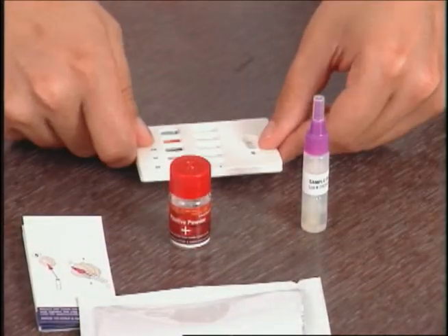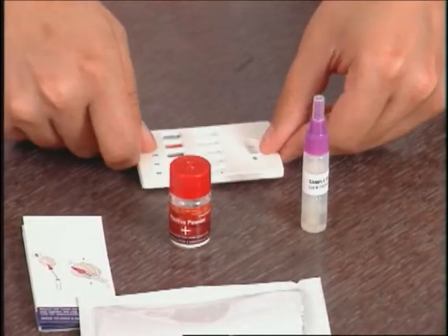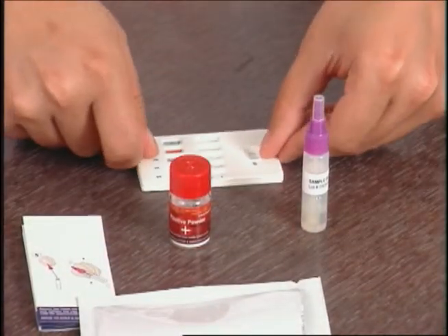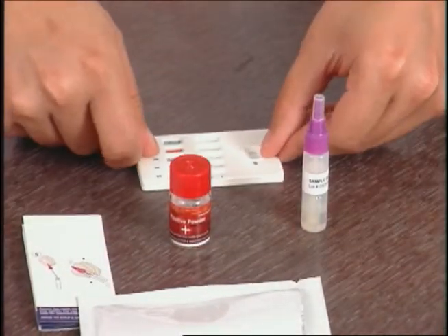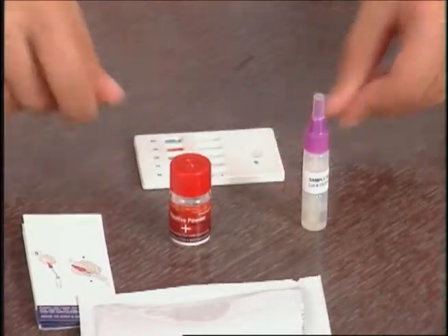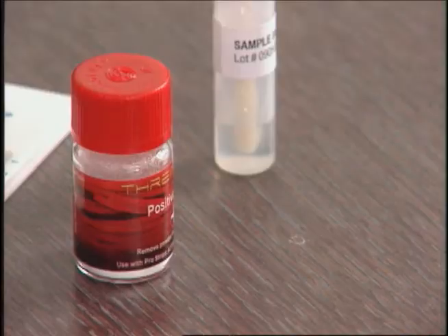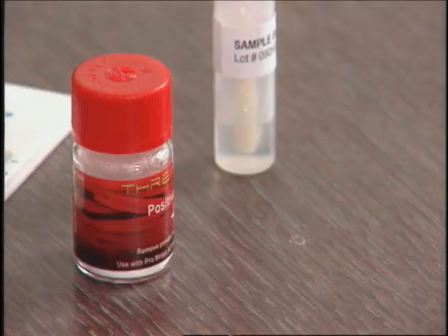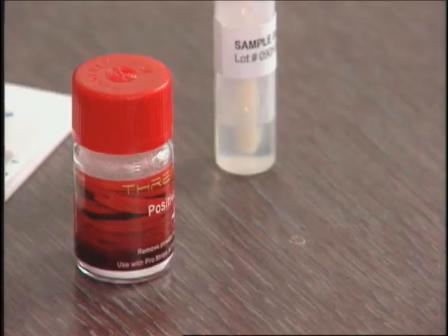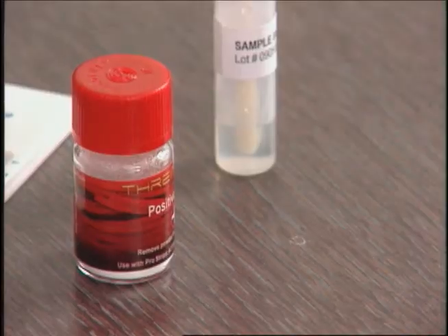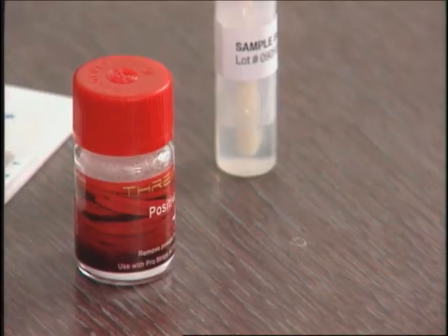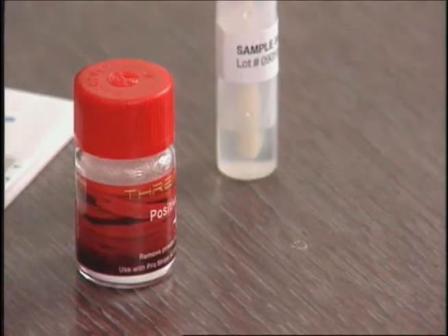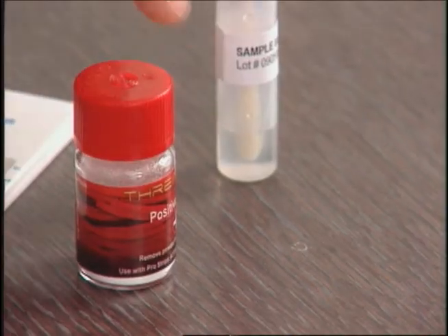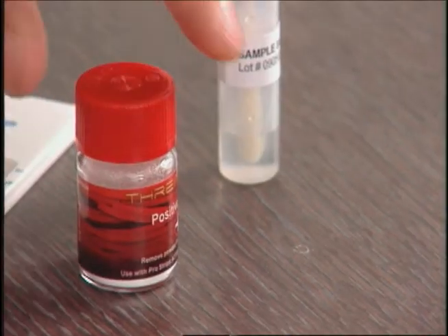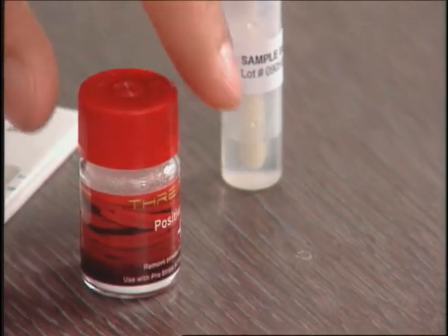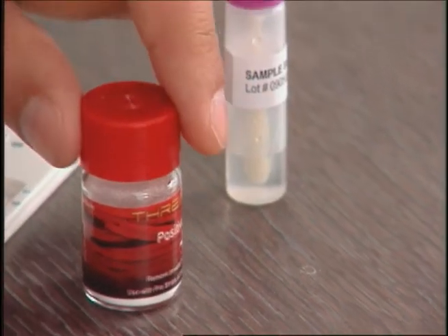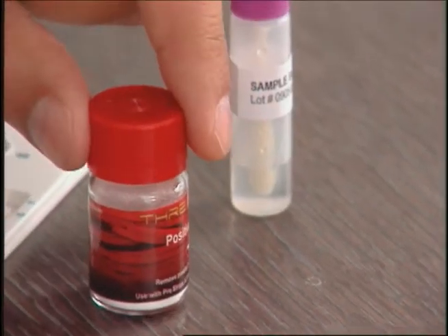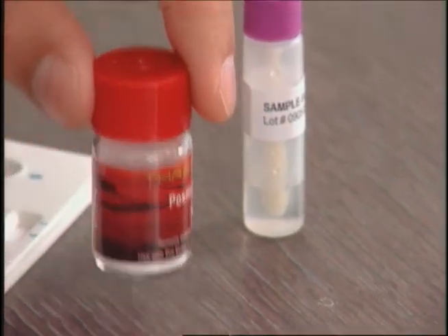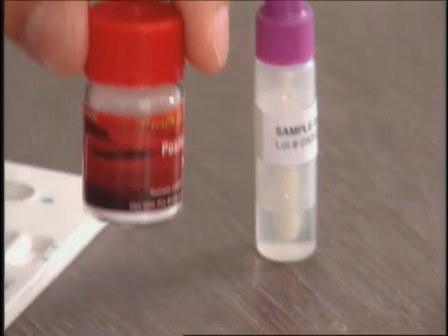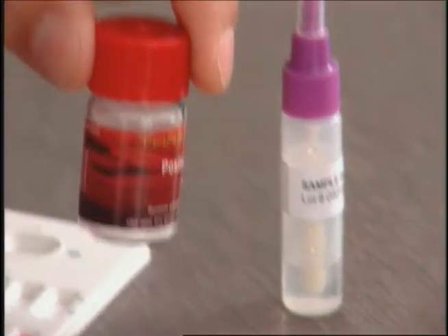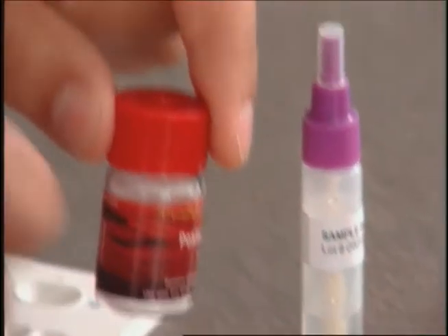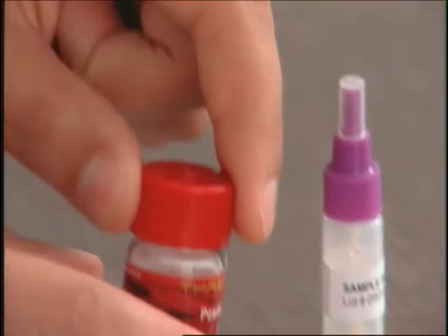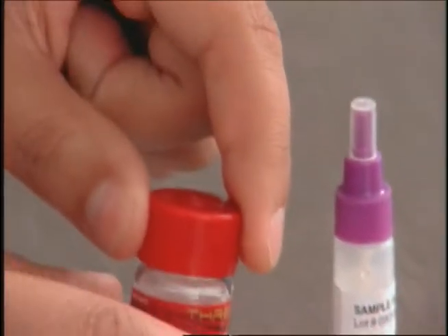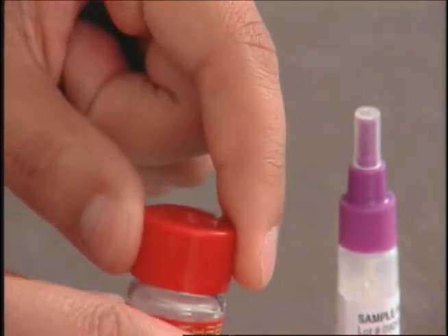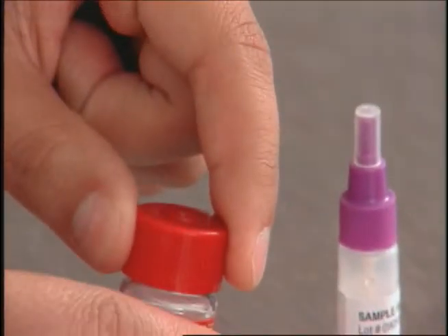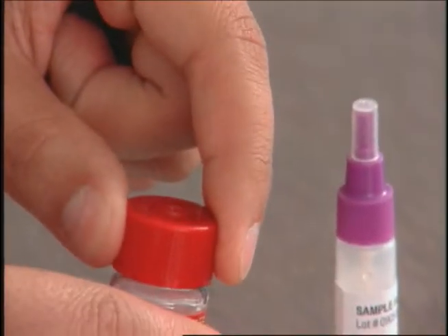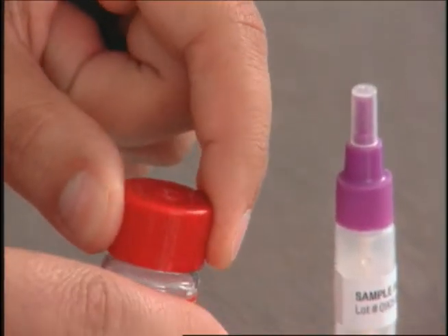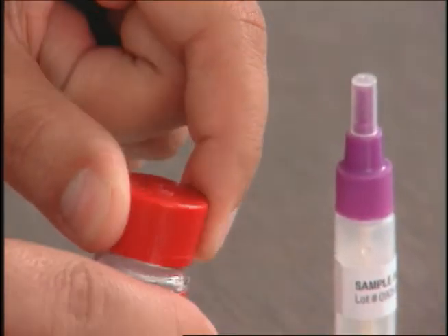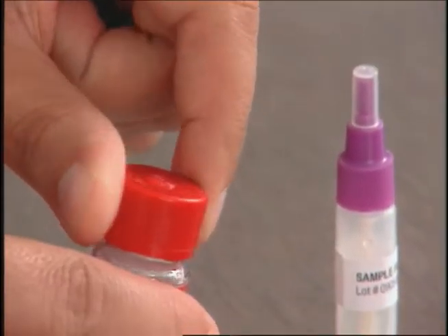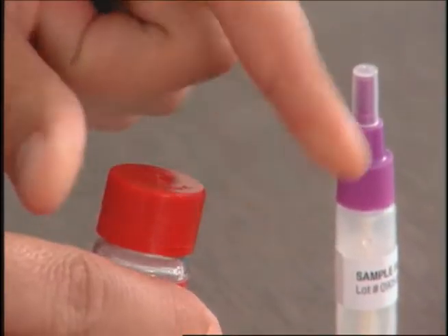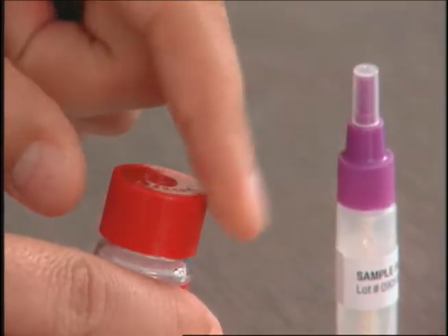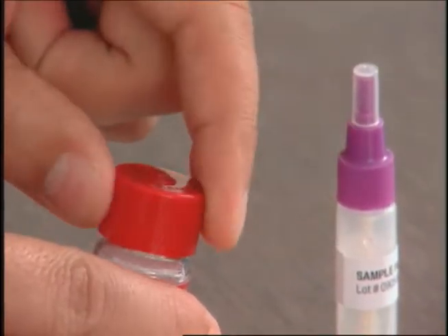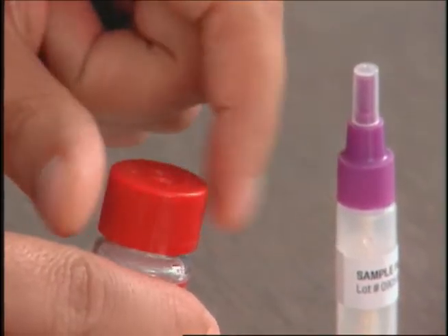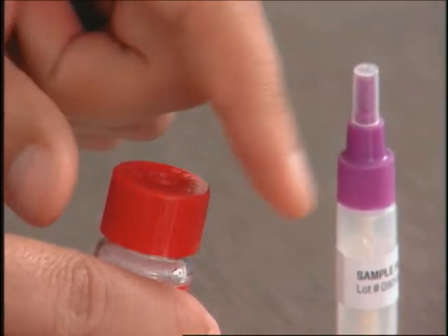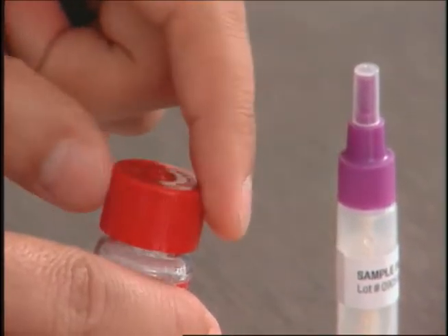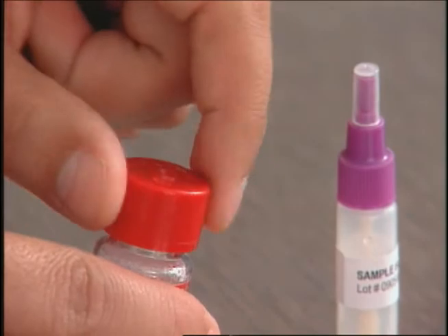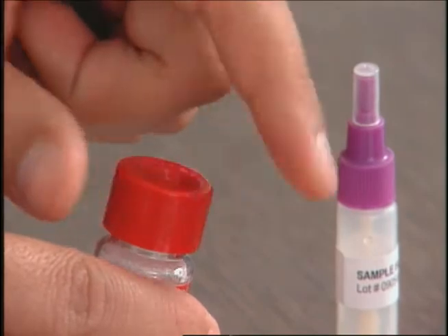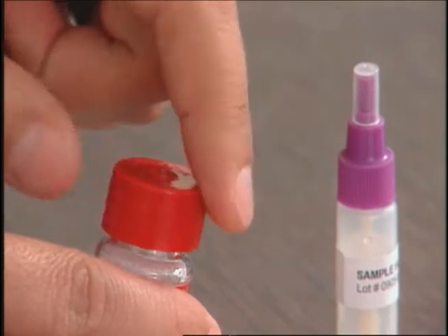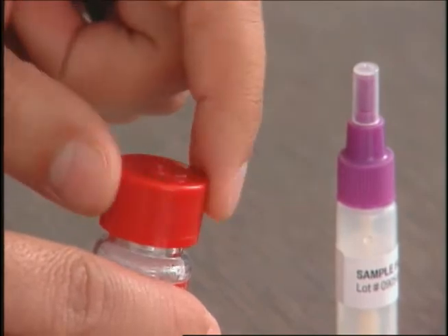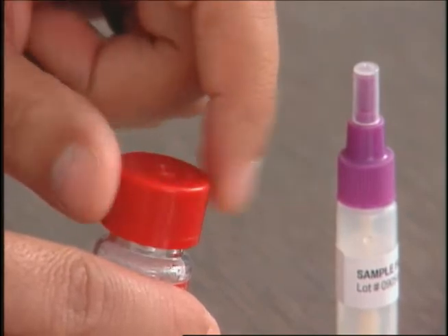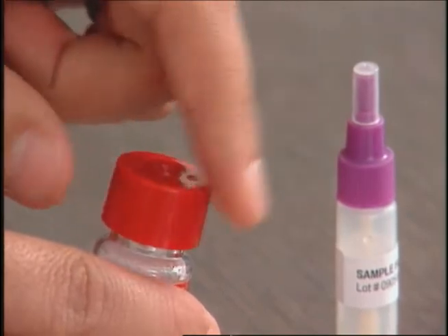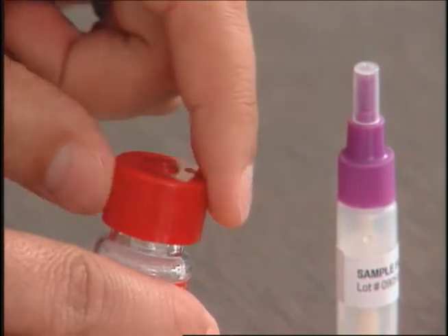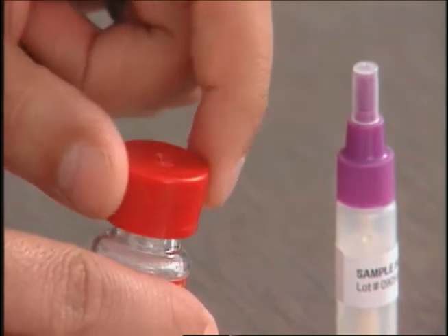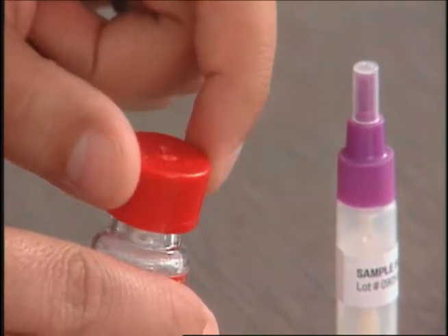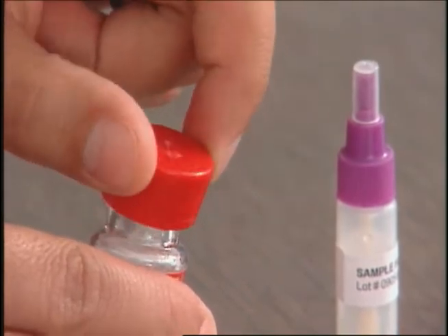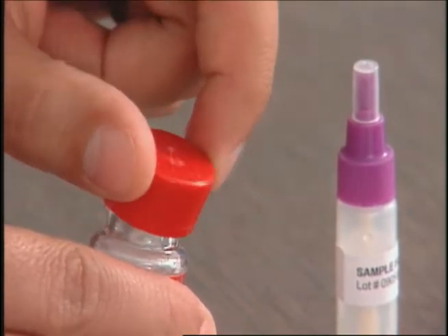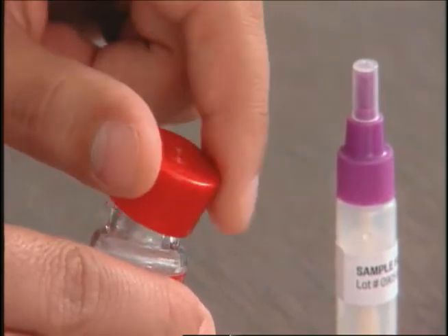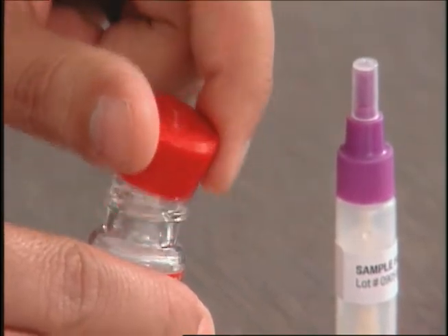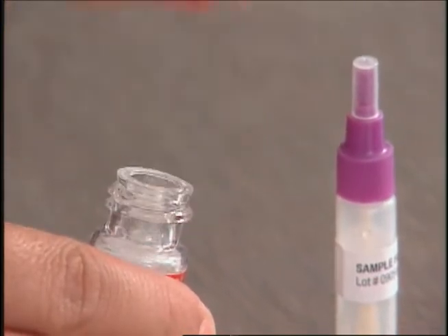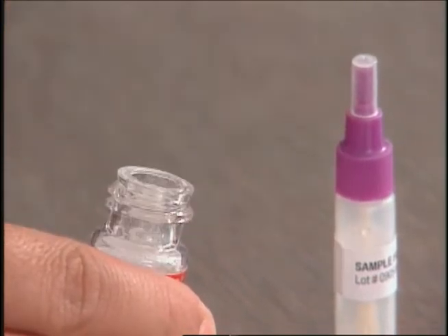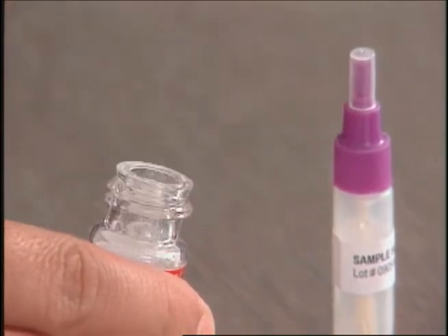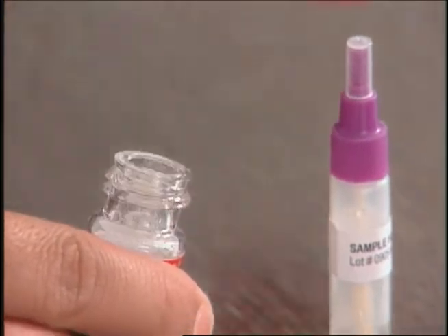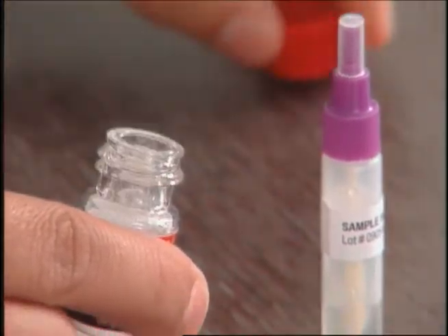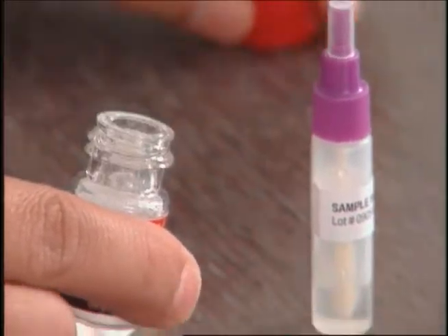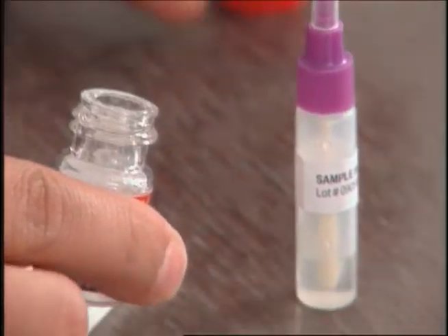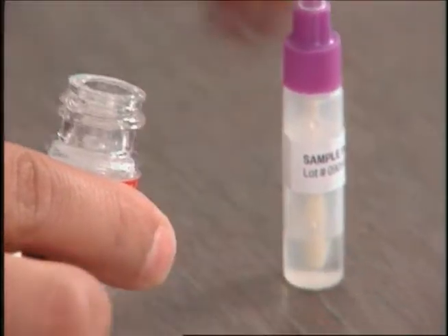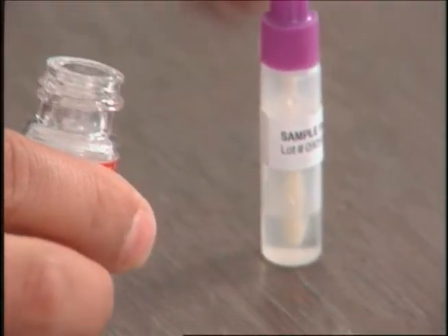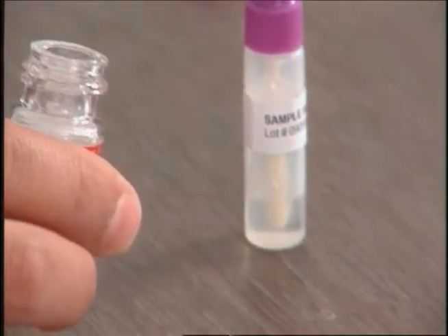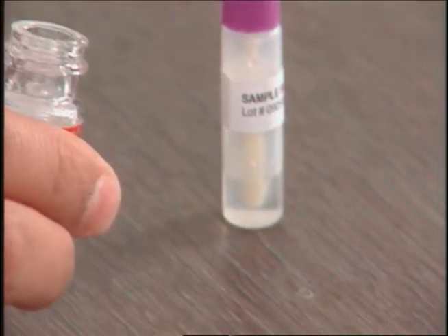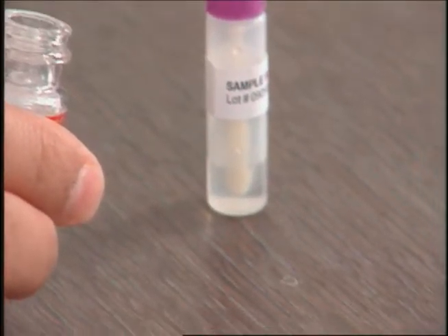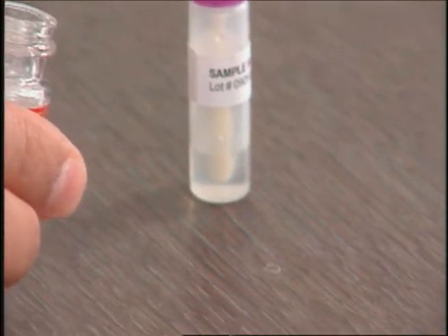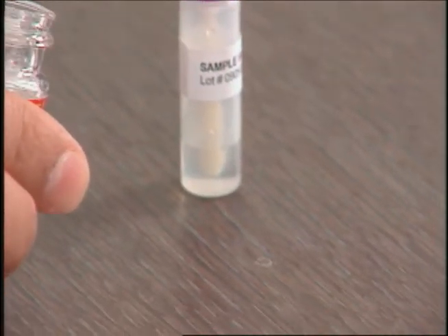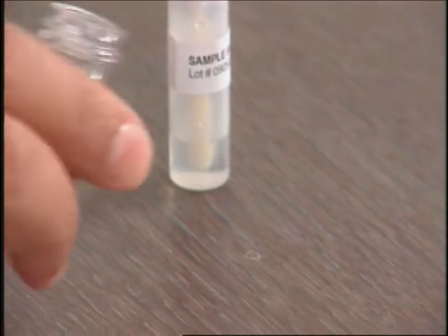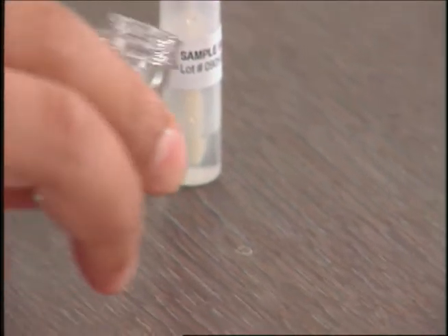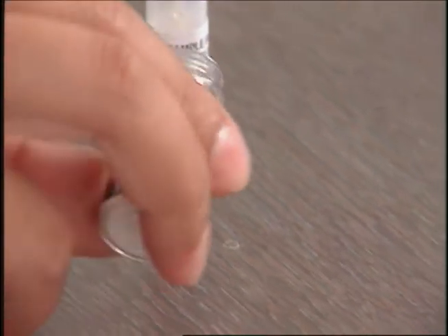In this demonstration, a positive simulation powder for anthrax is used as a suspicious substance.